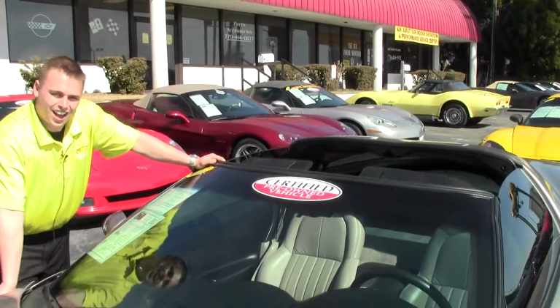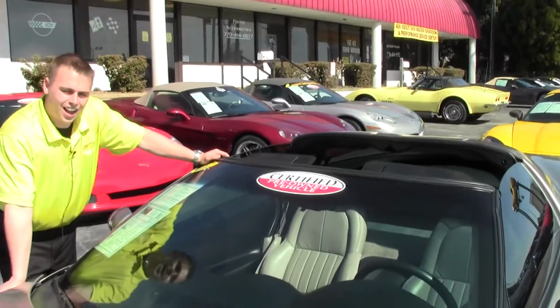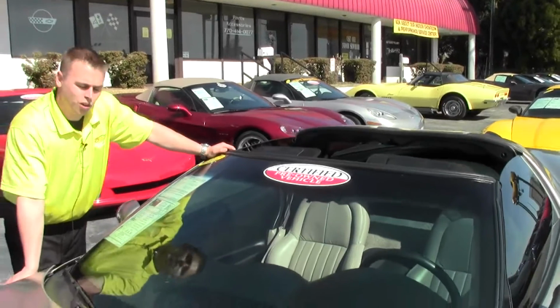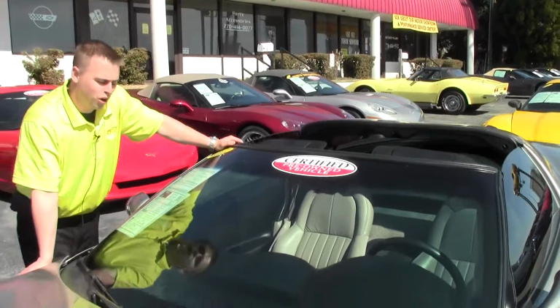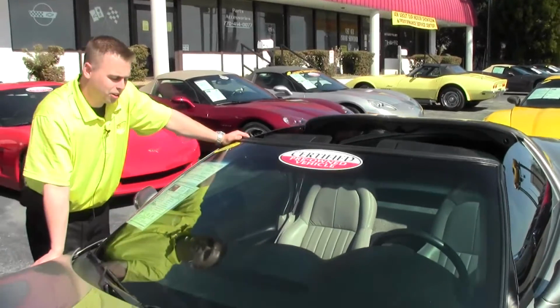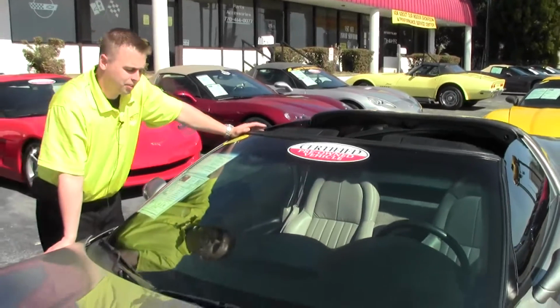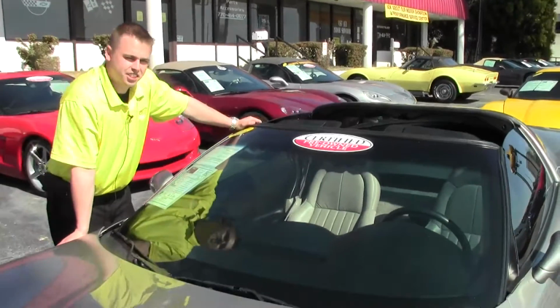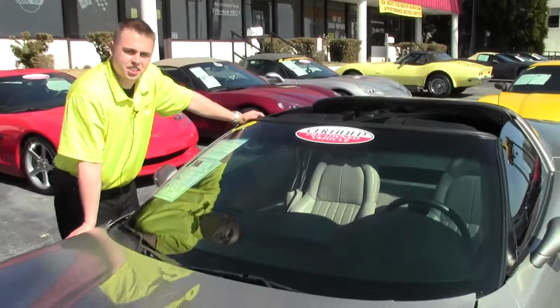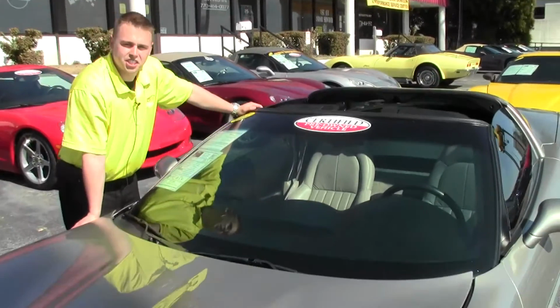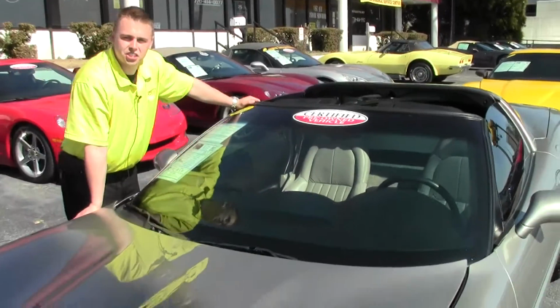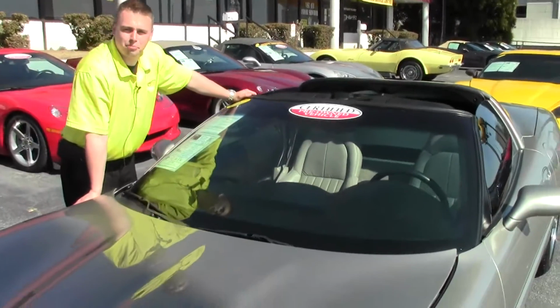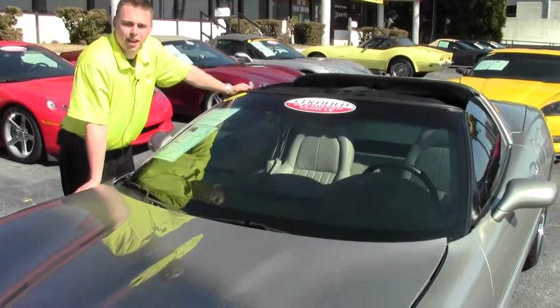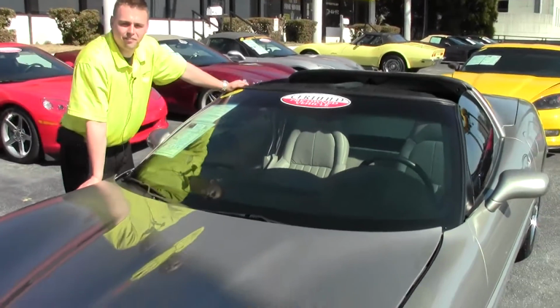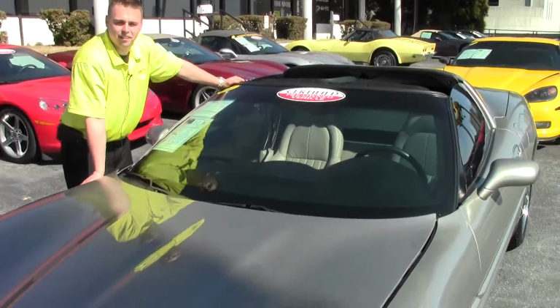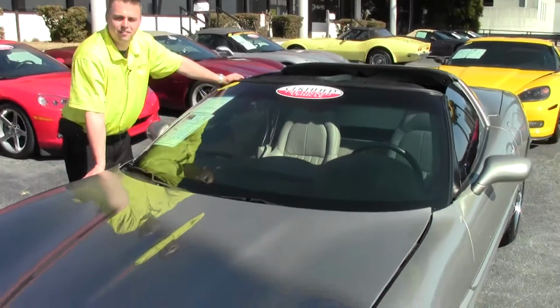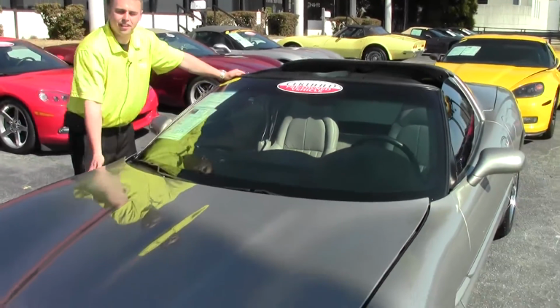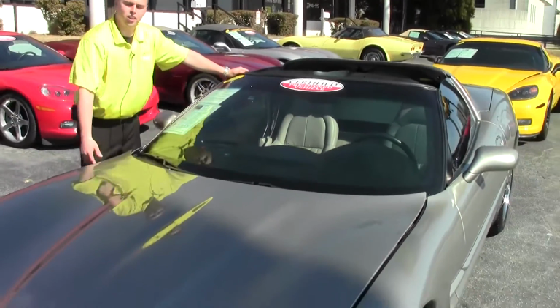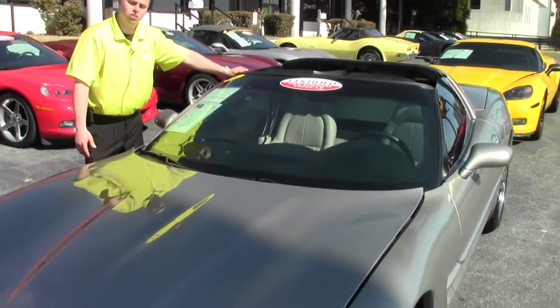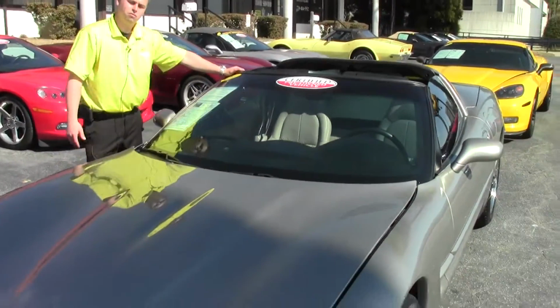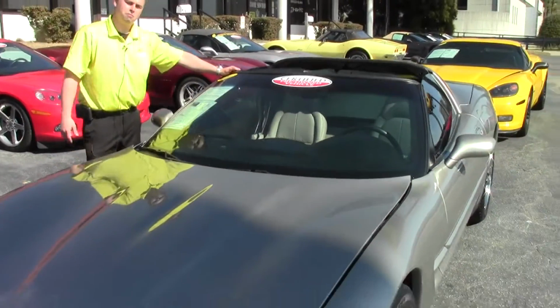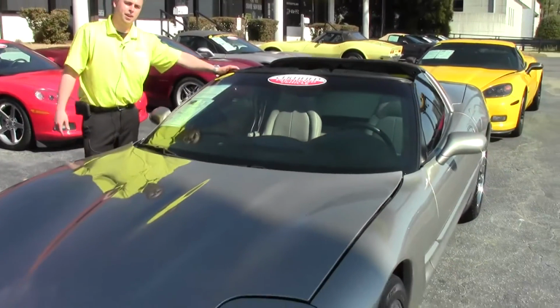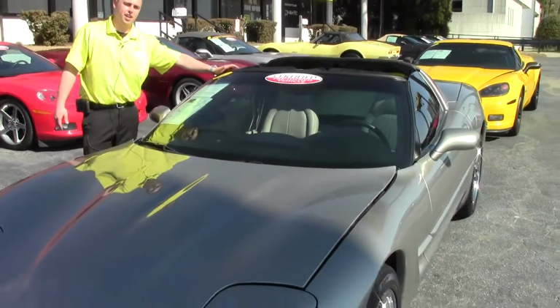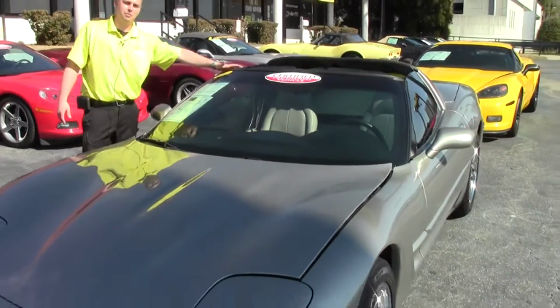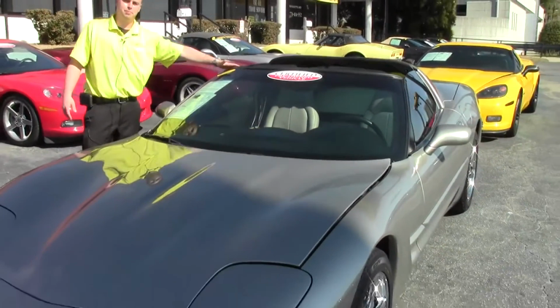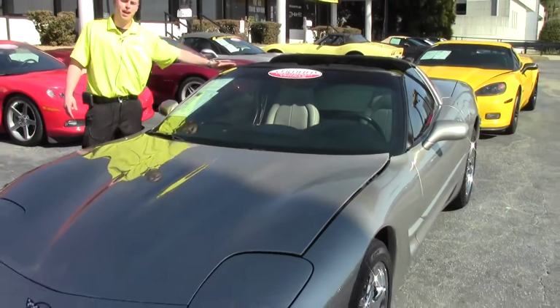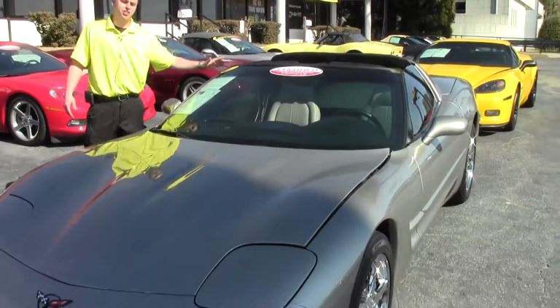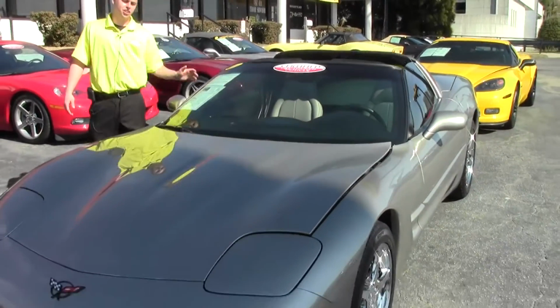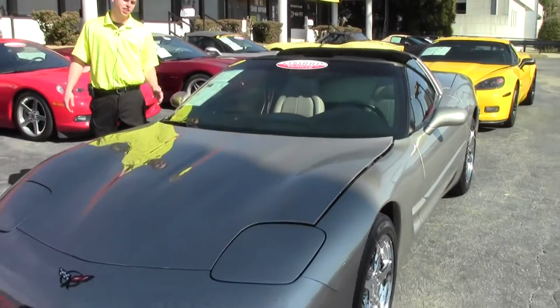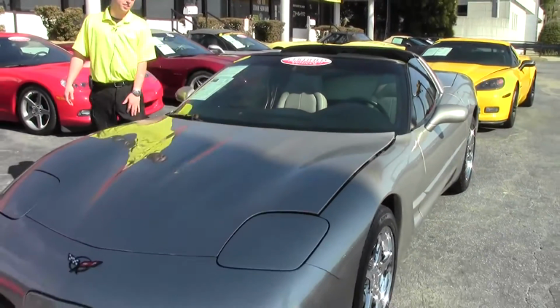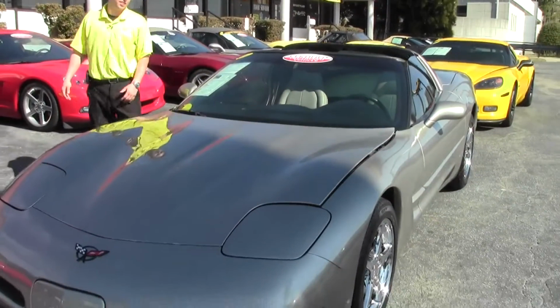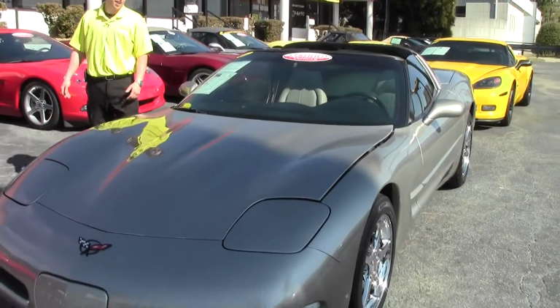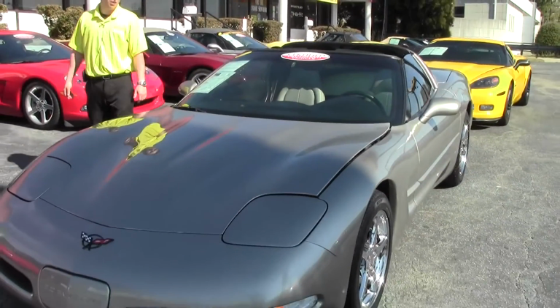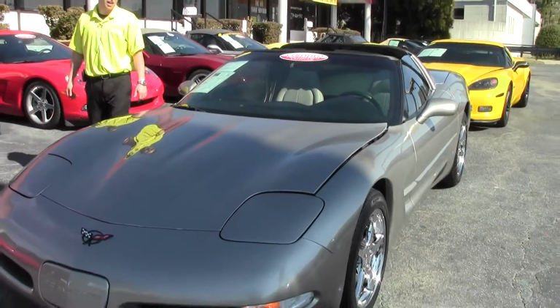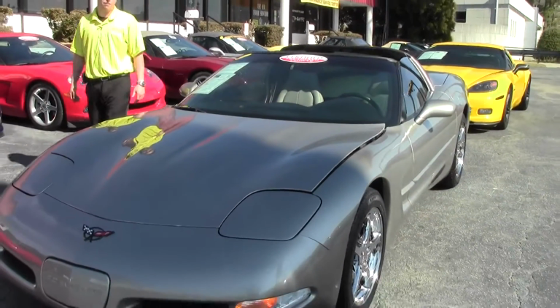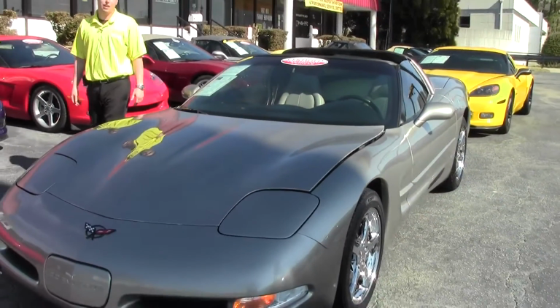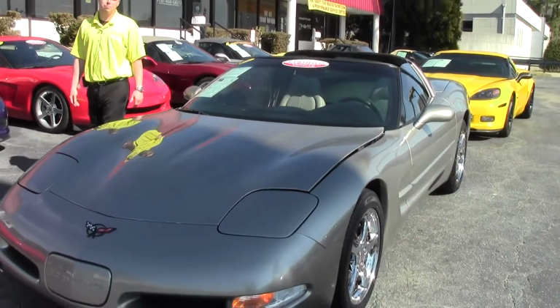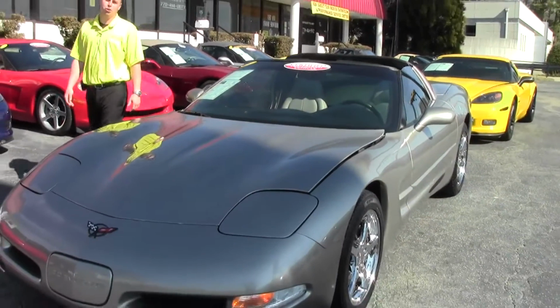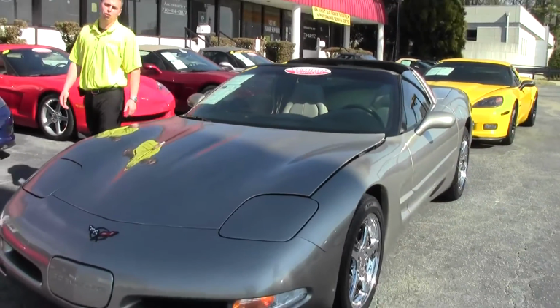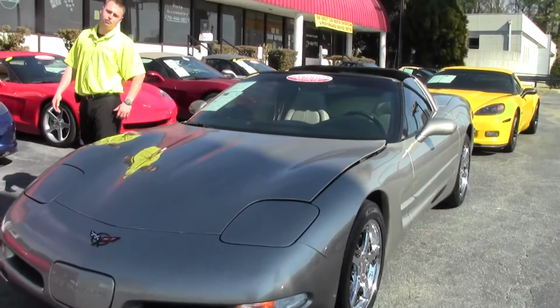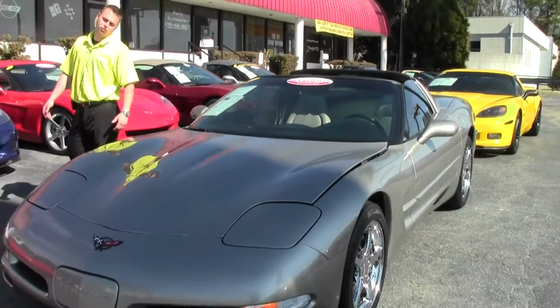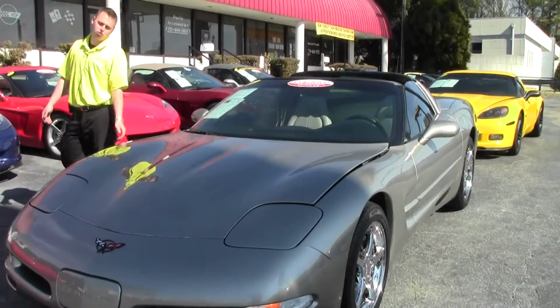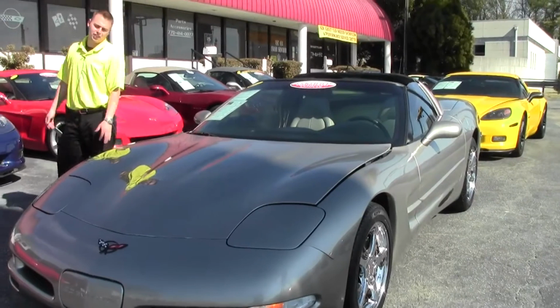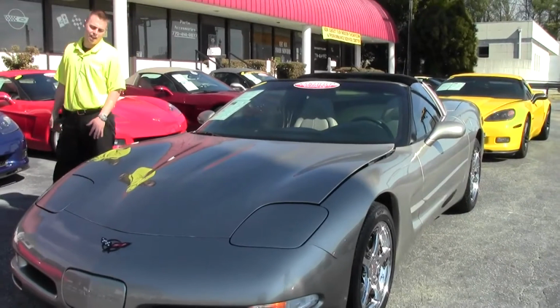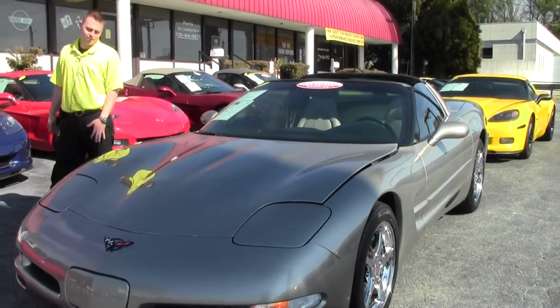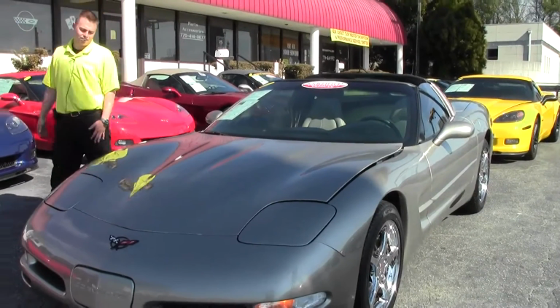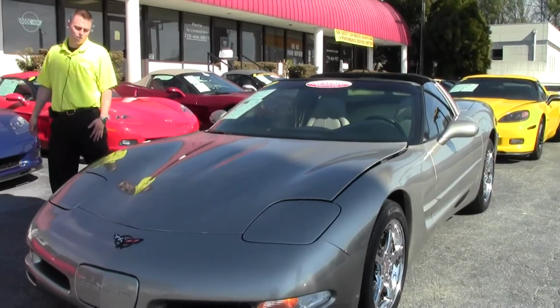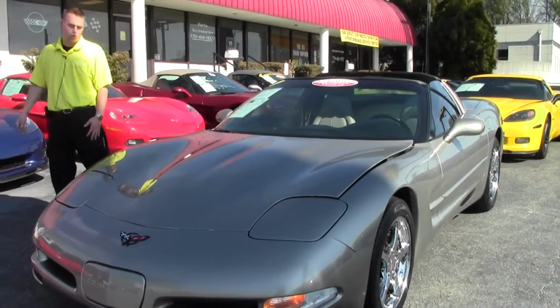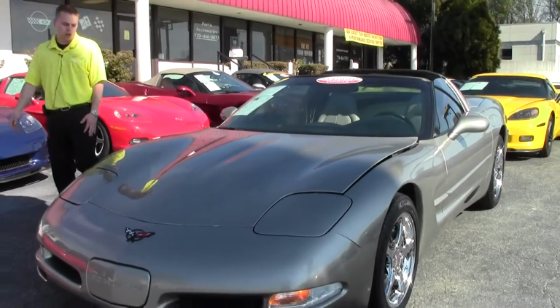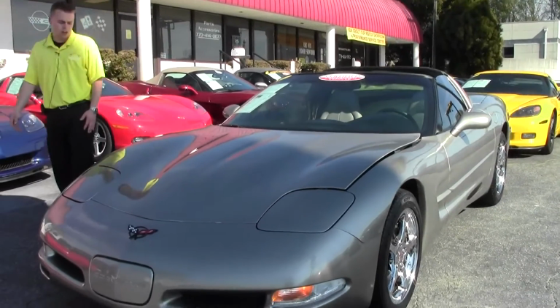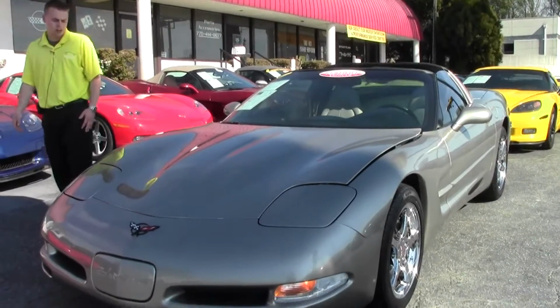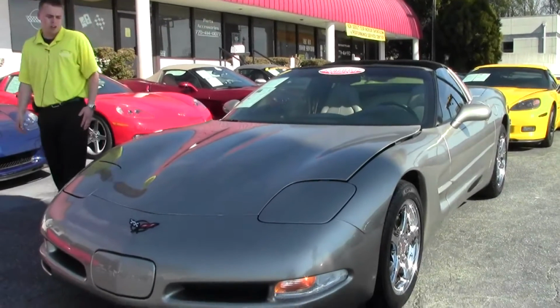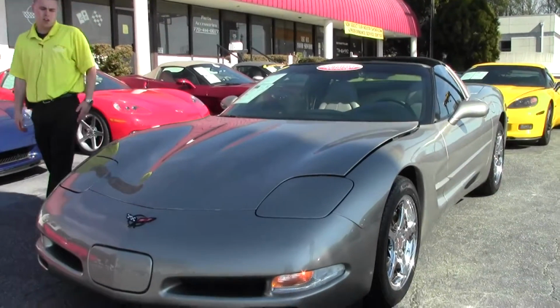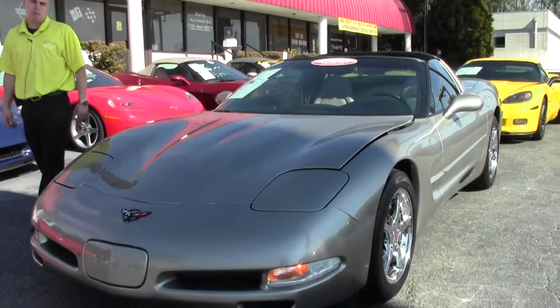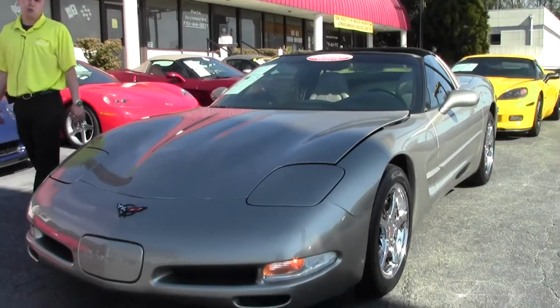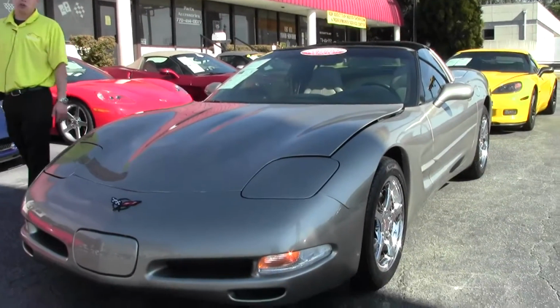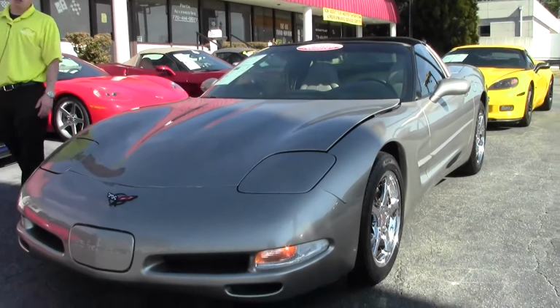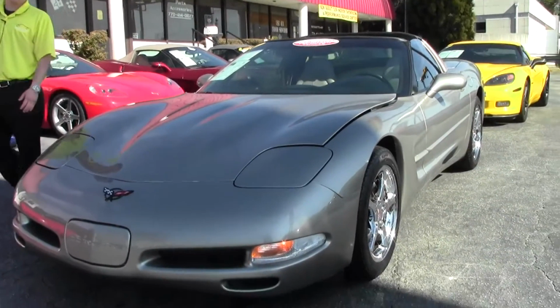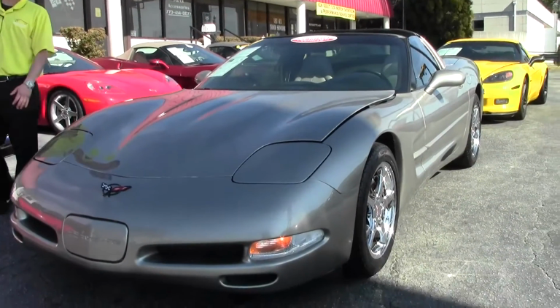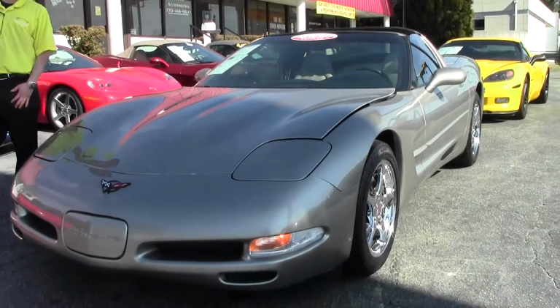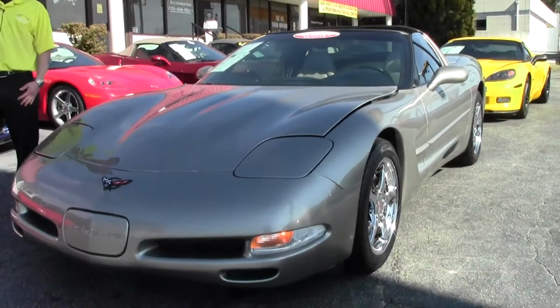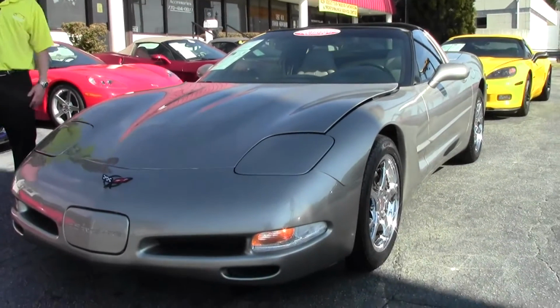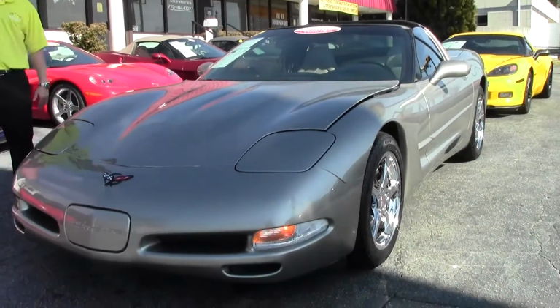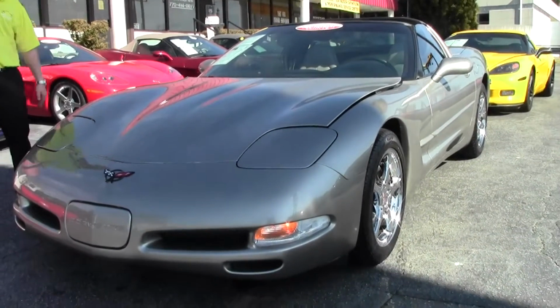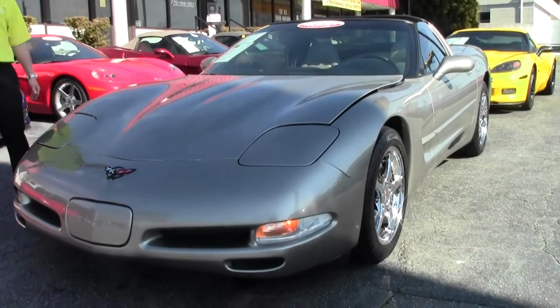Hi and welcome to this edition of Bivet Video. My name is Patrick and today we have a beautiful 2001 Pewter C5 Coupe.